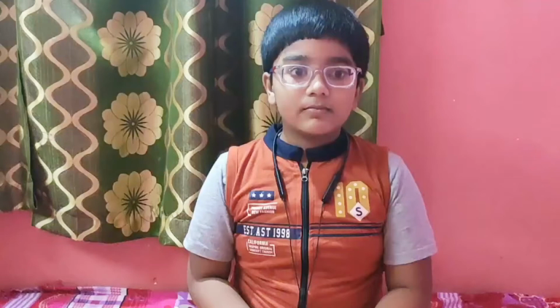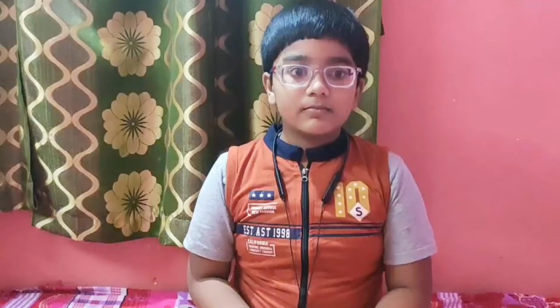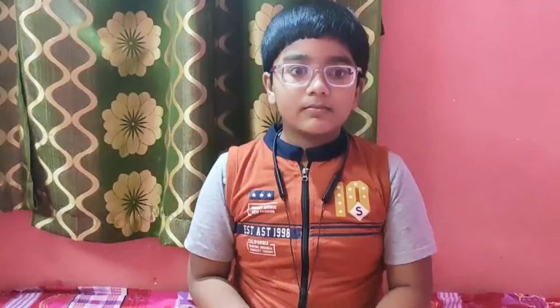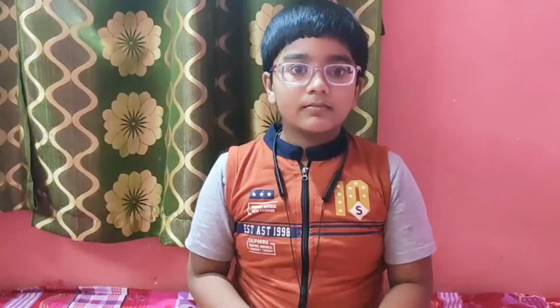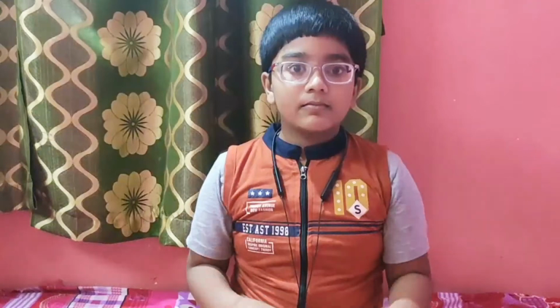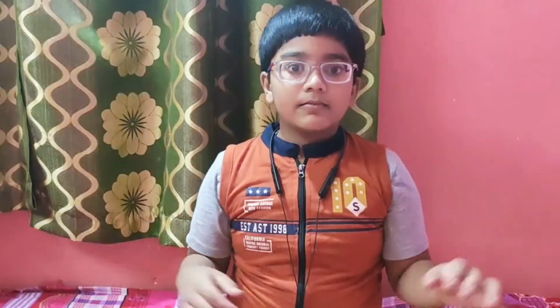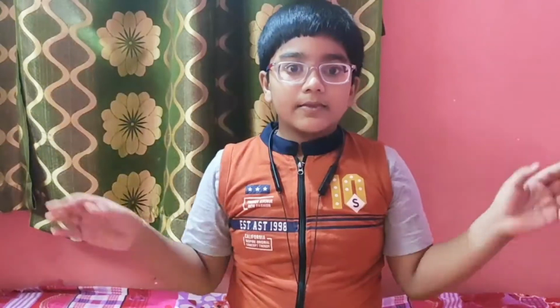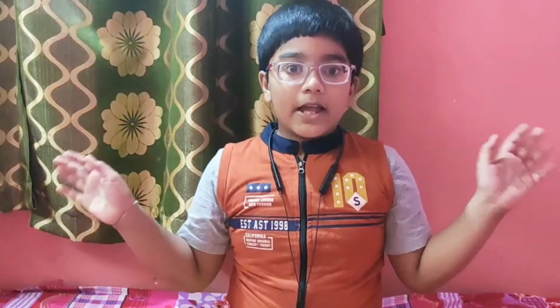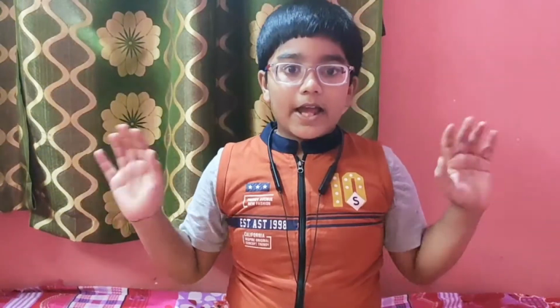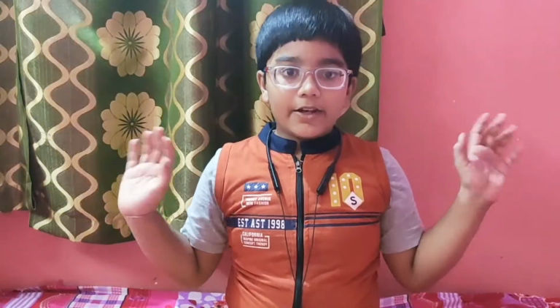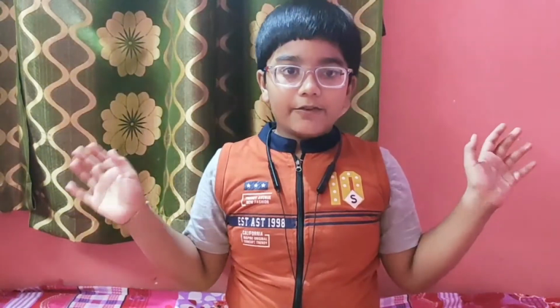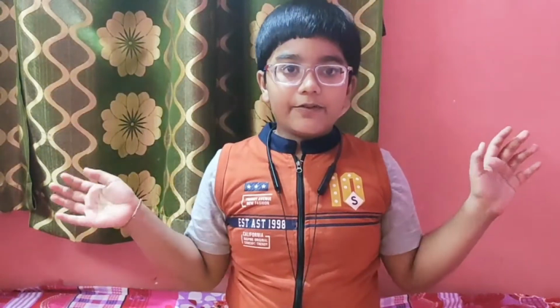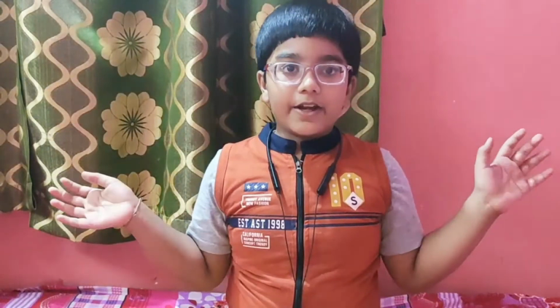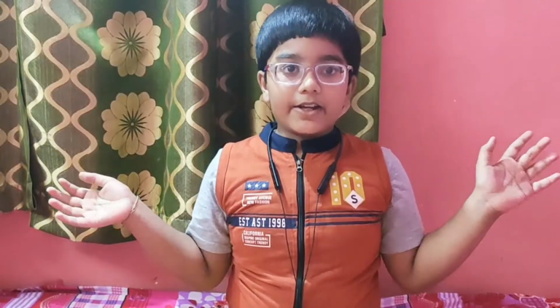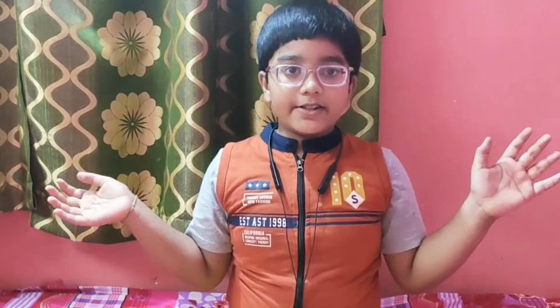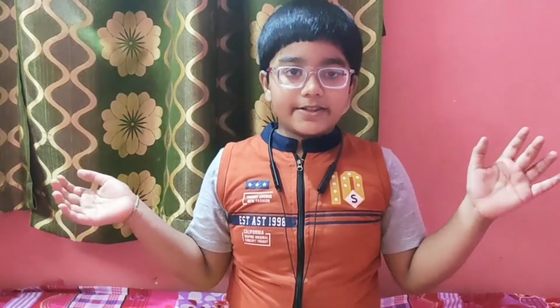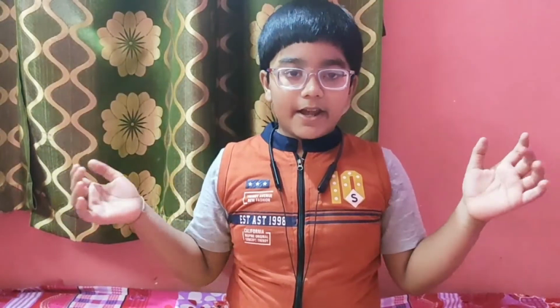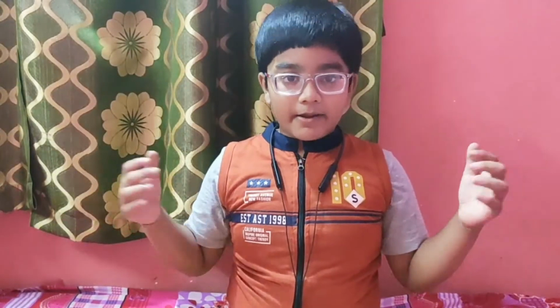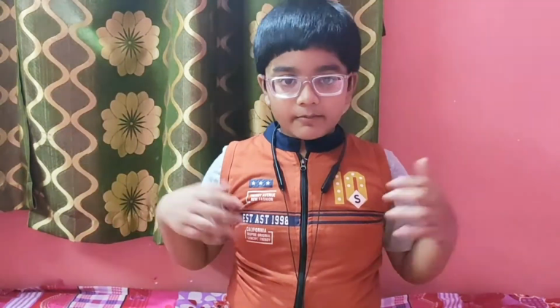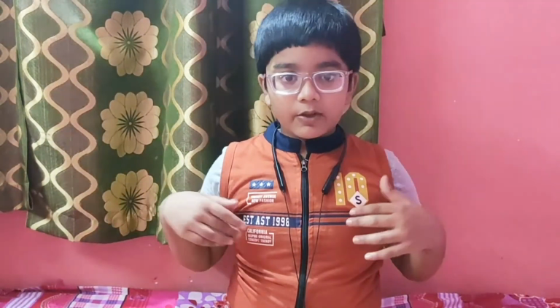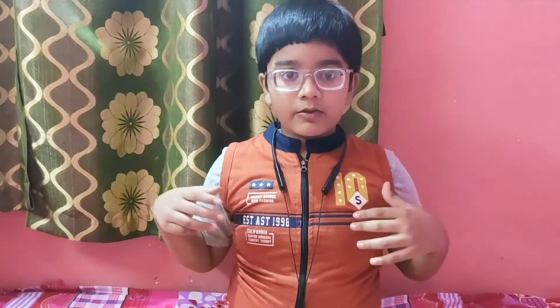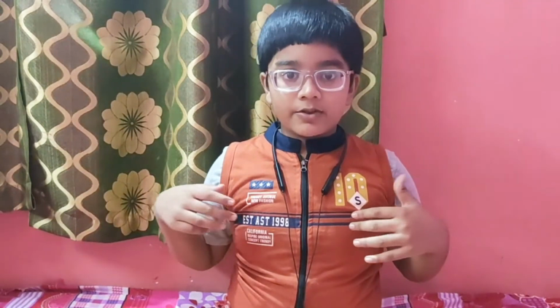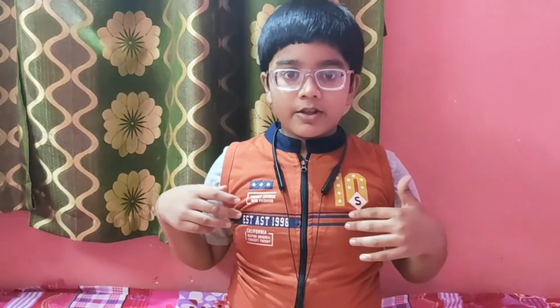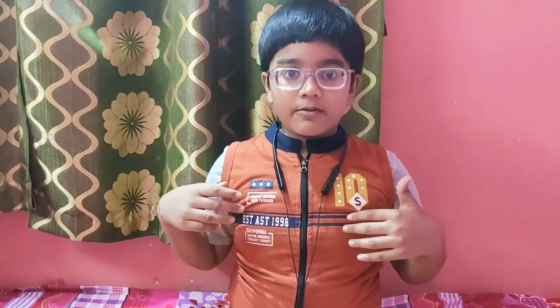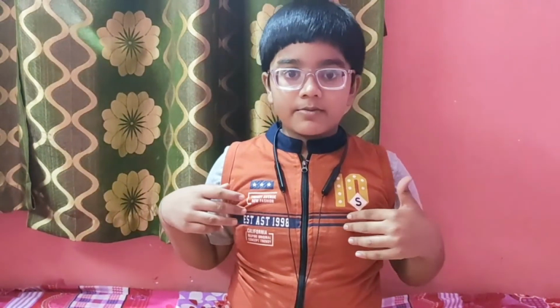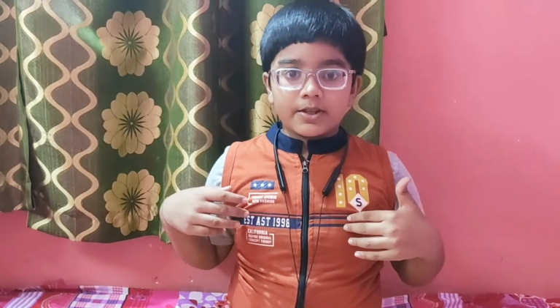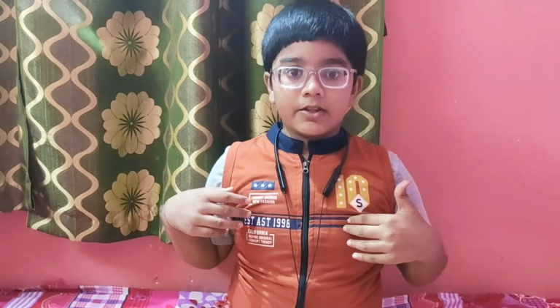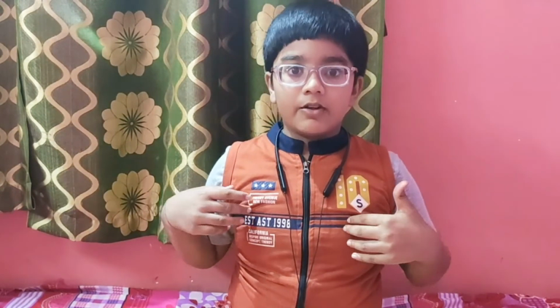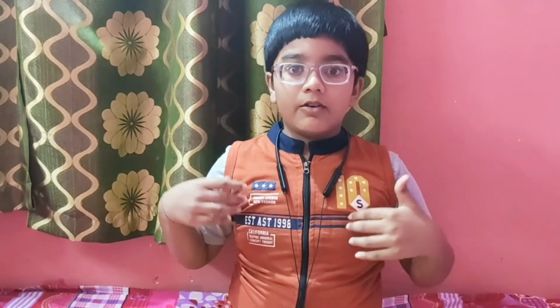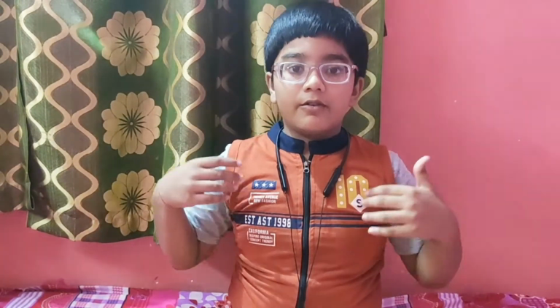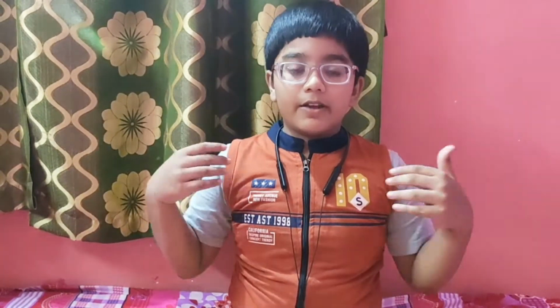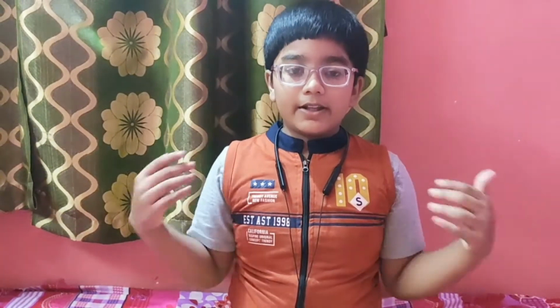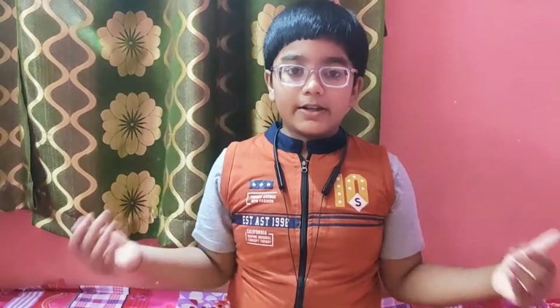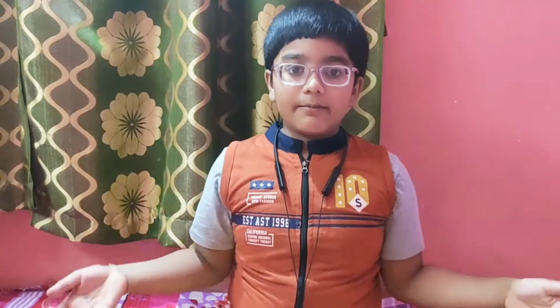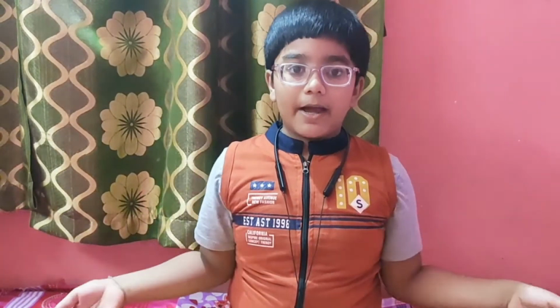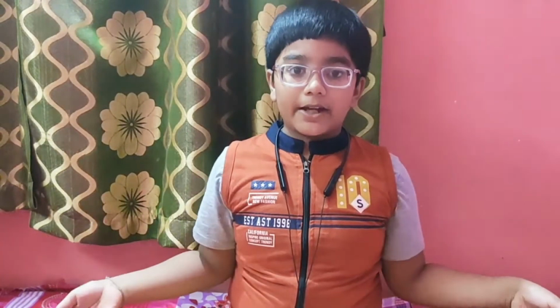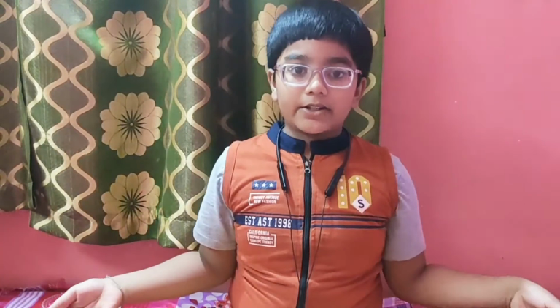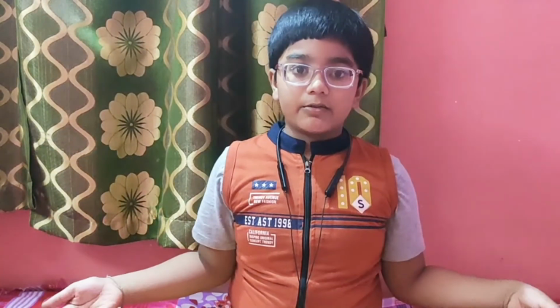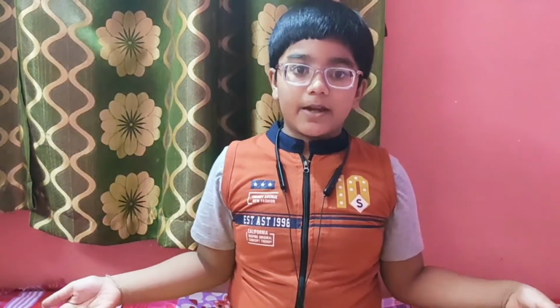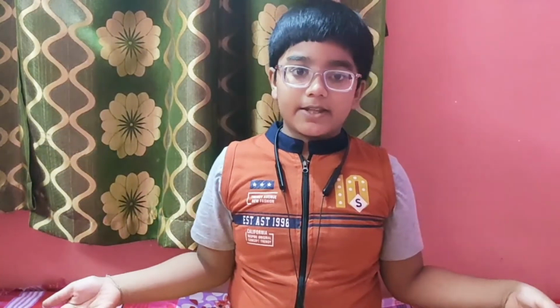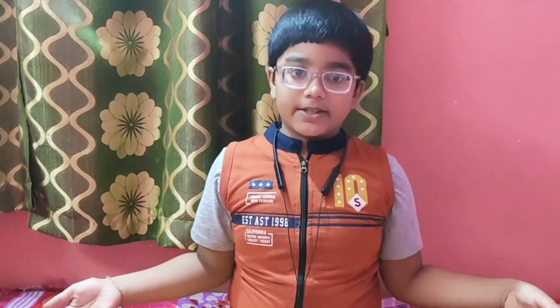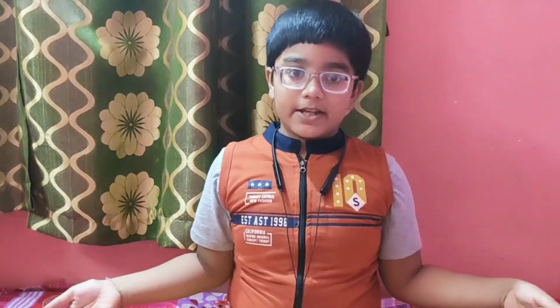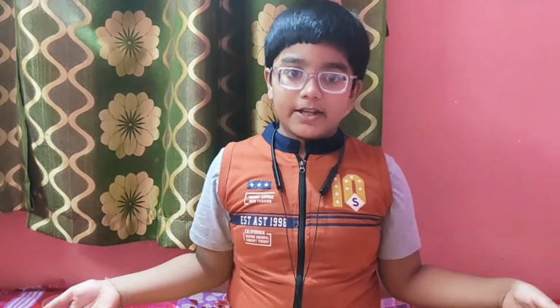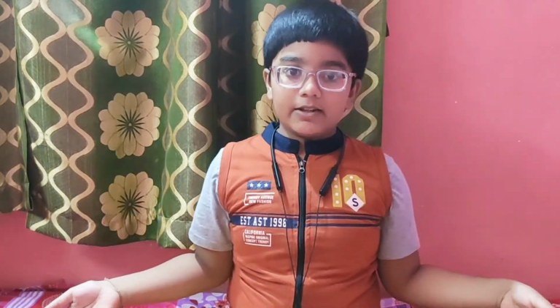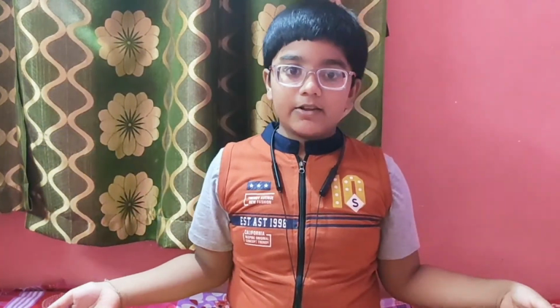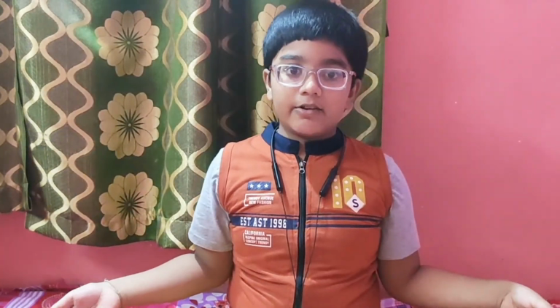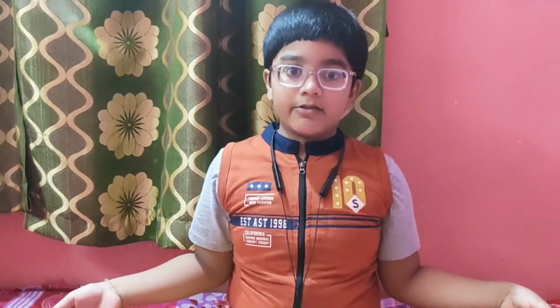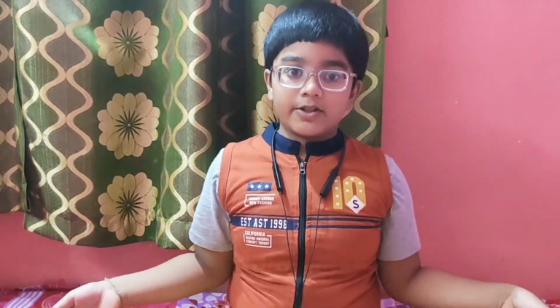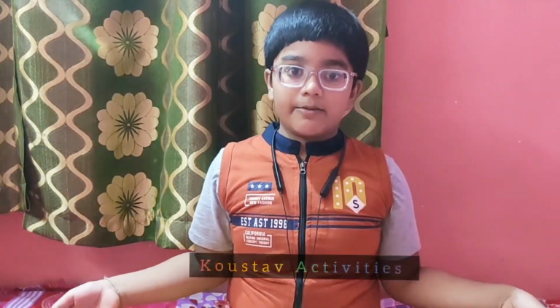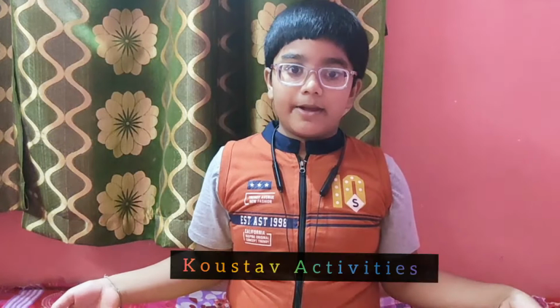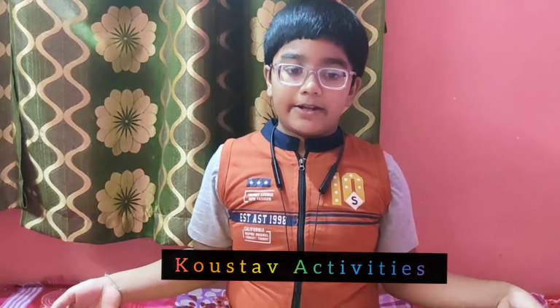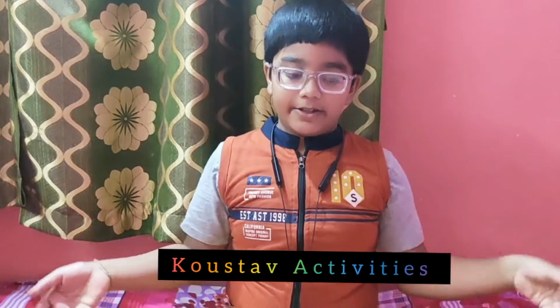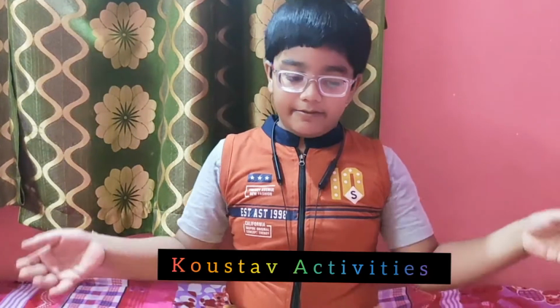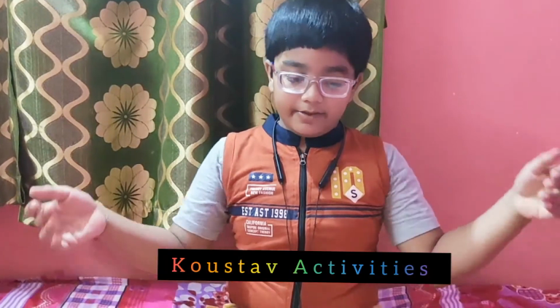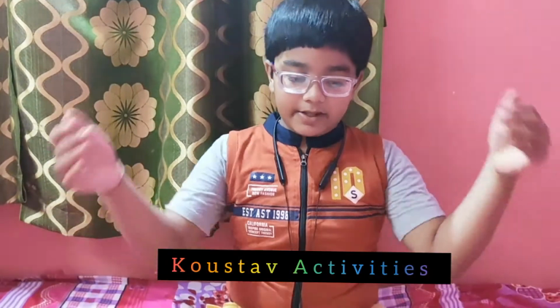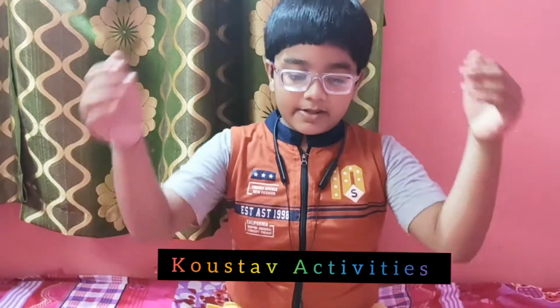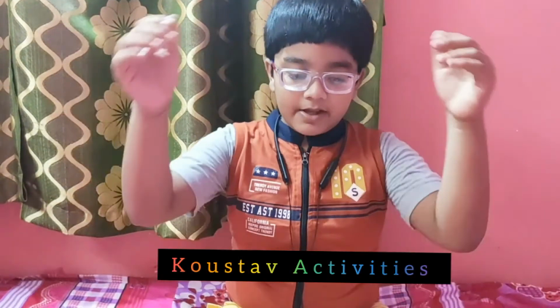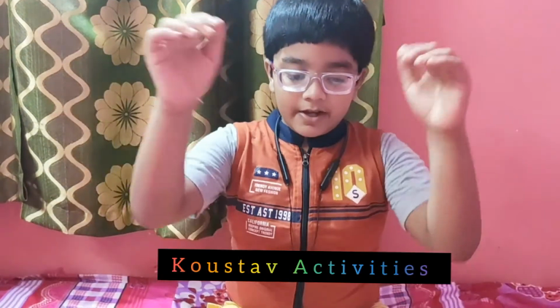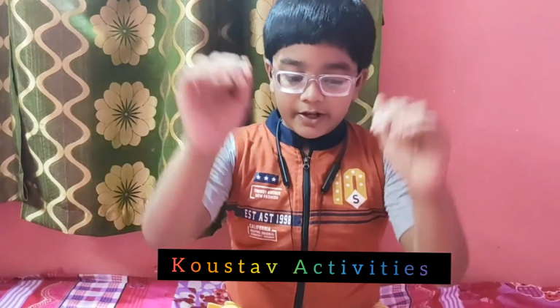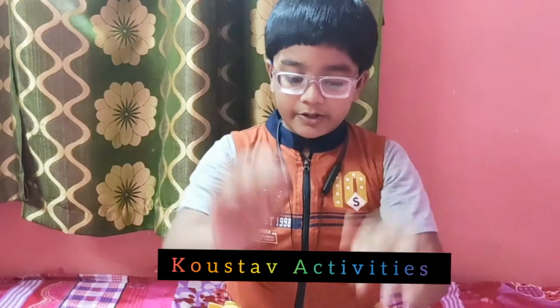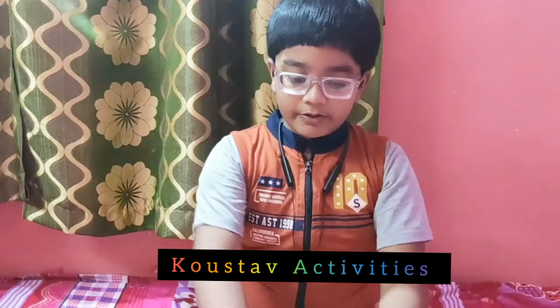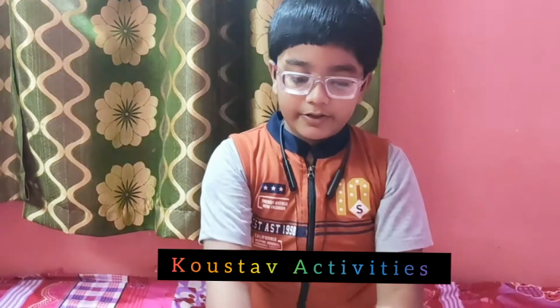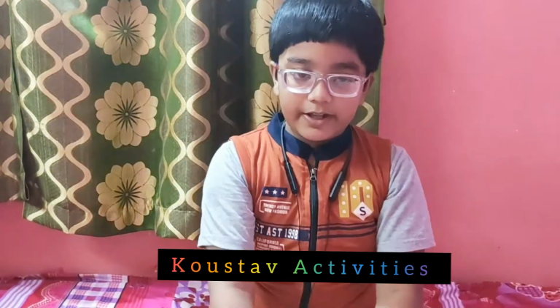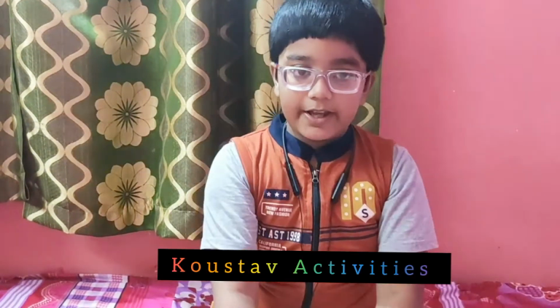Hello friends, I am Kostab Singh. Welcome back to my channel Kostab Activities.